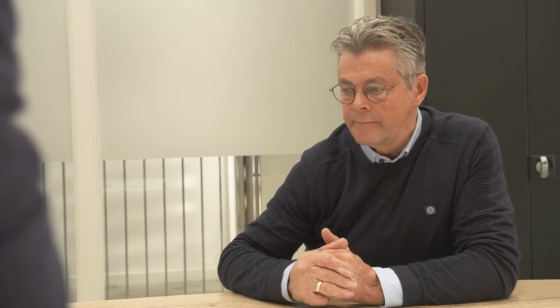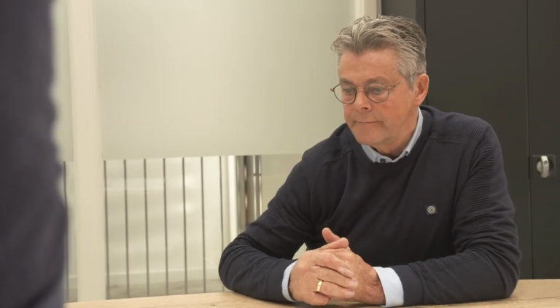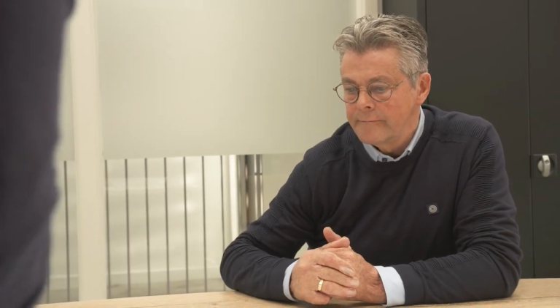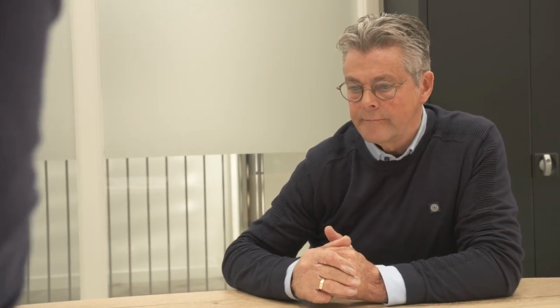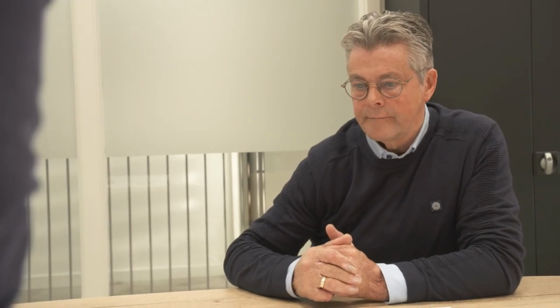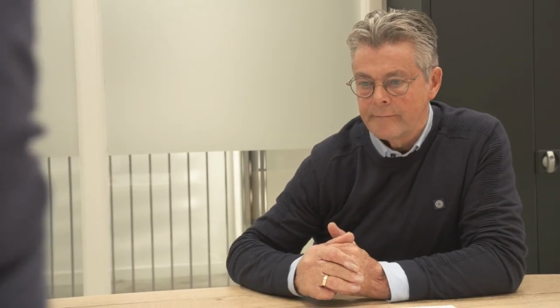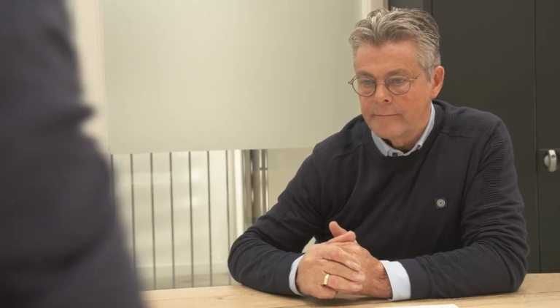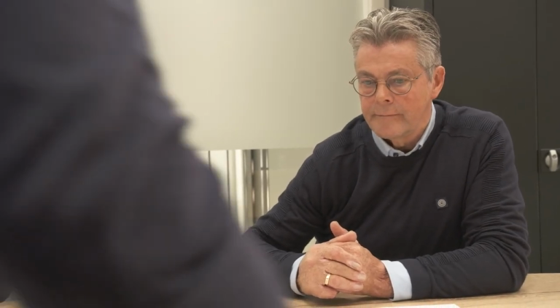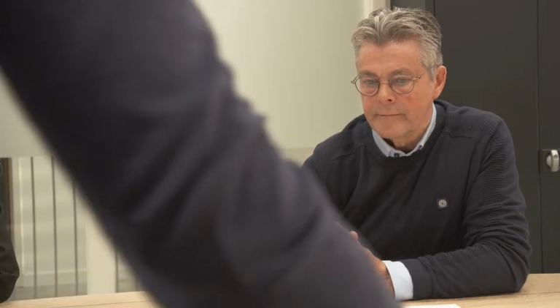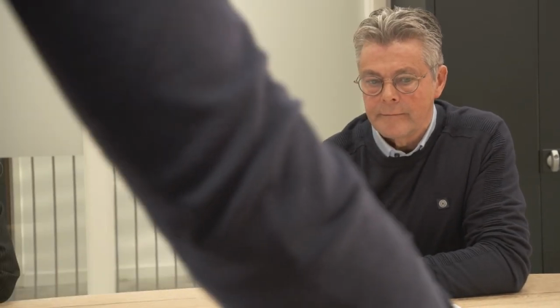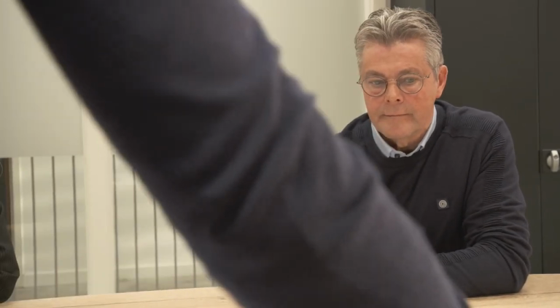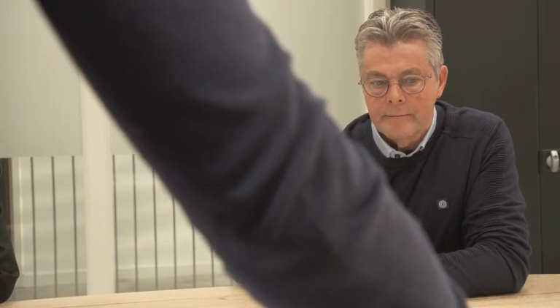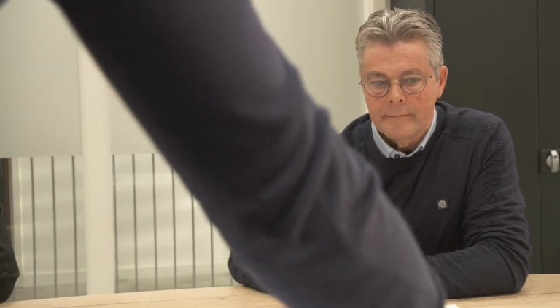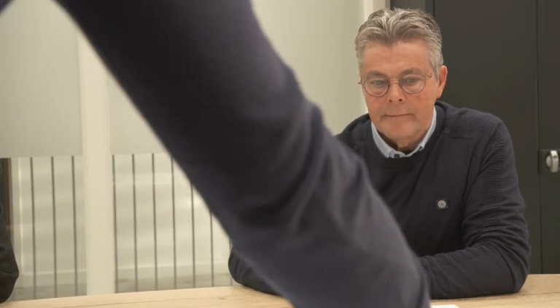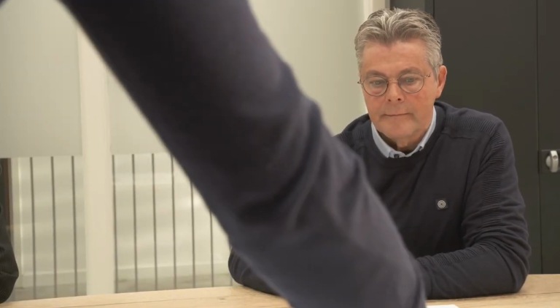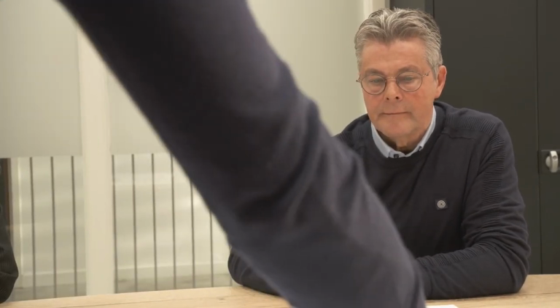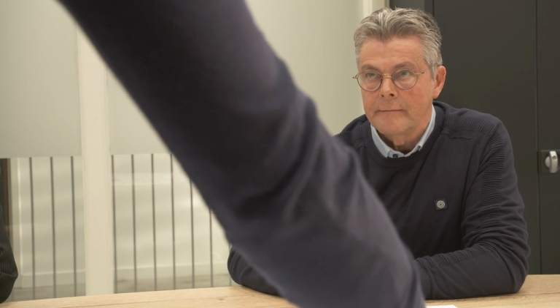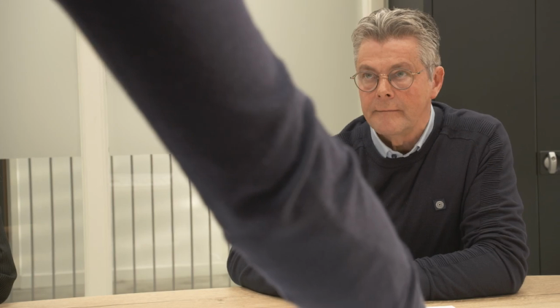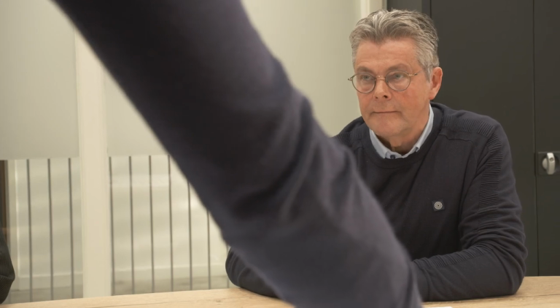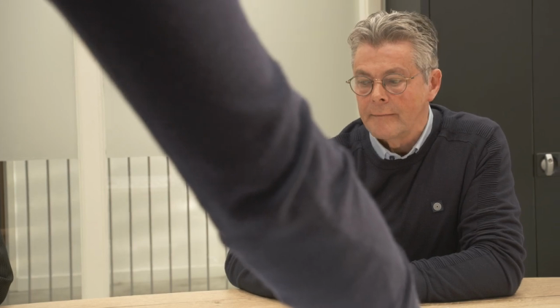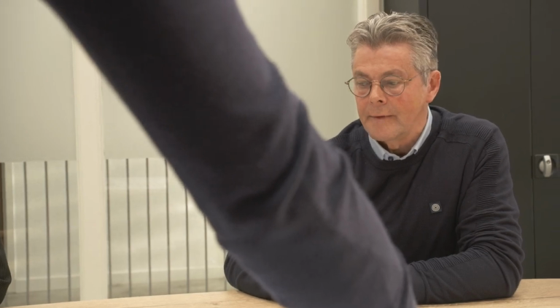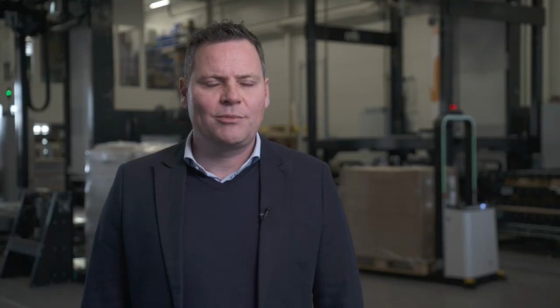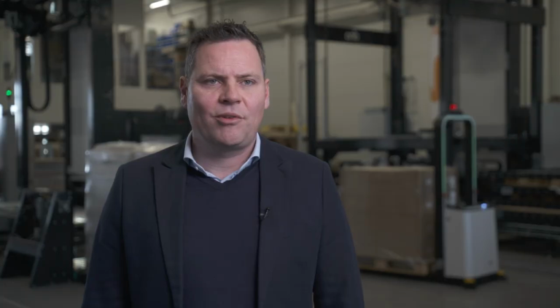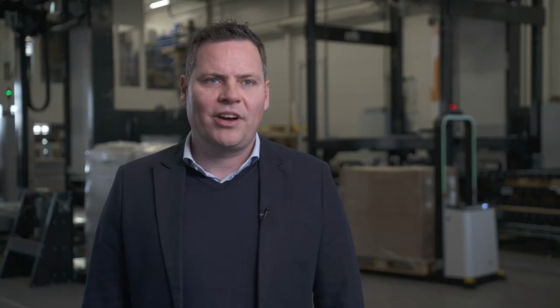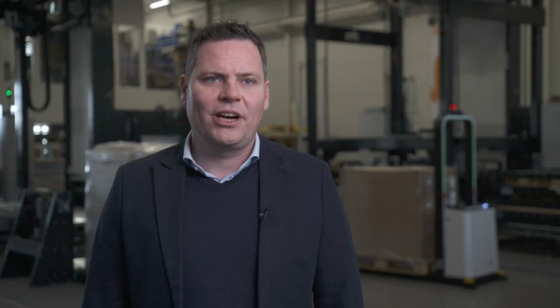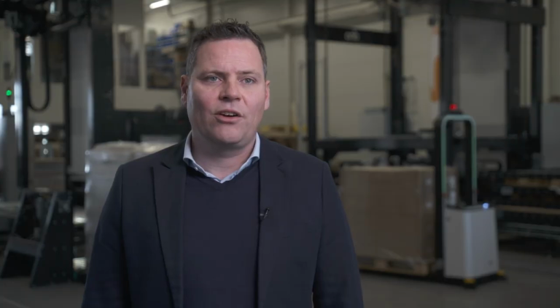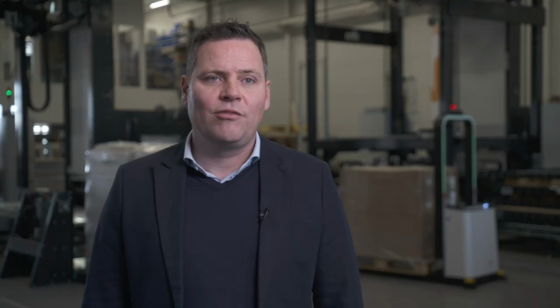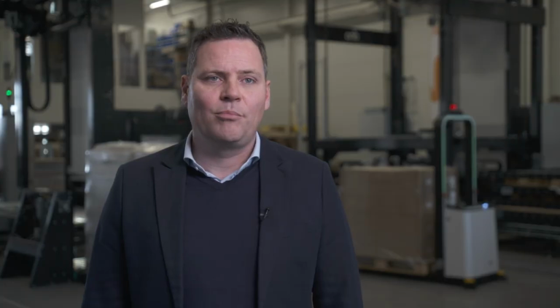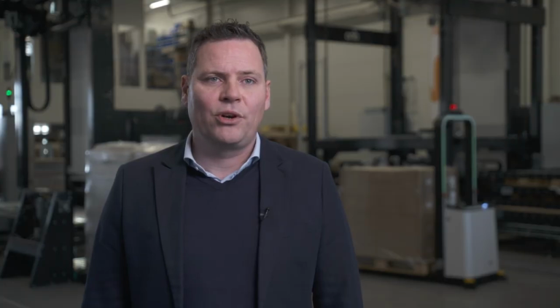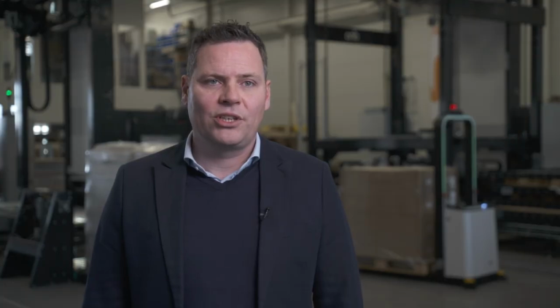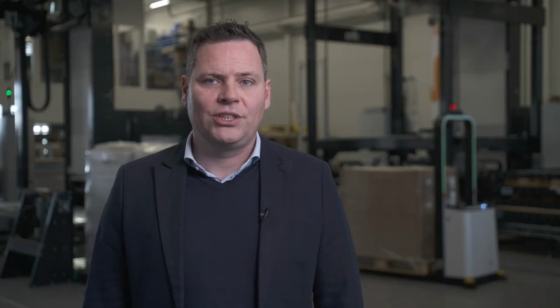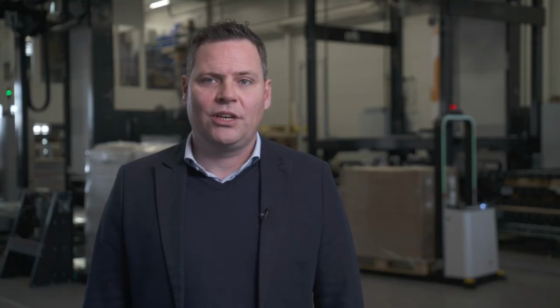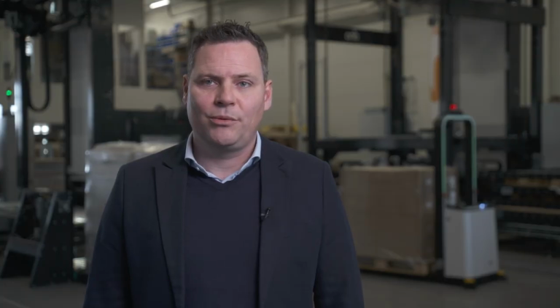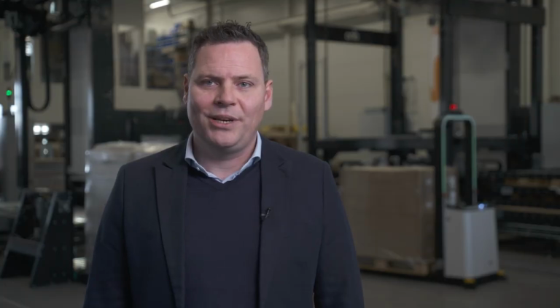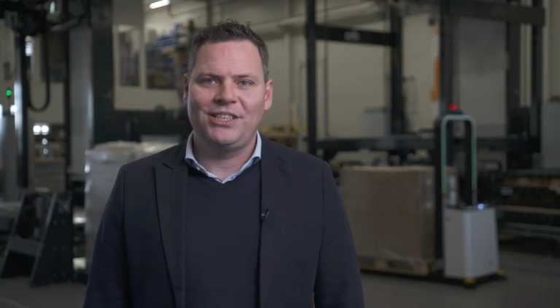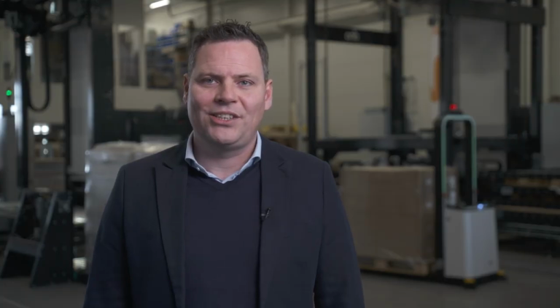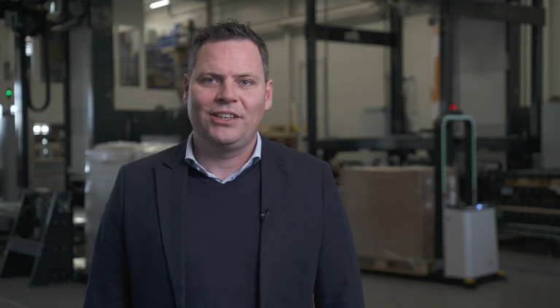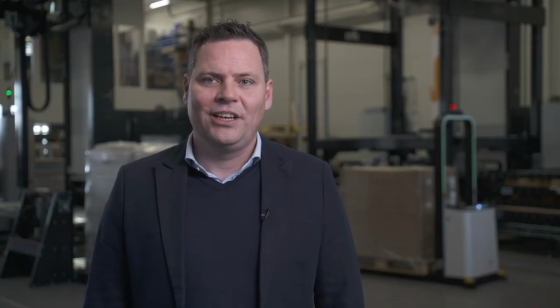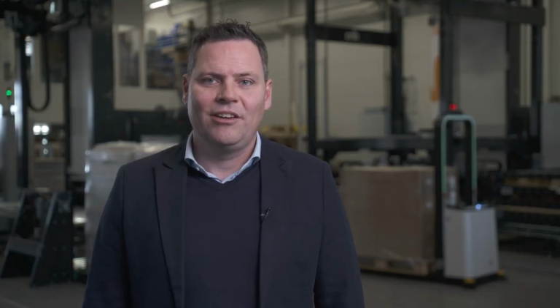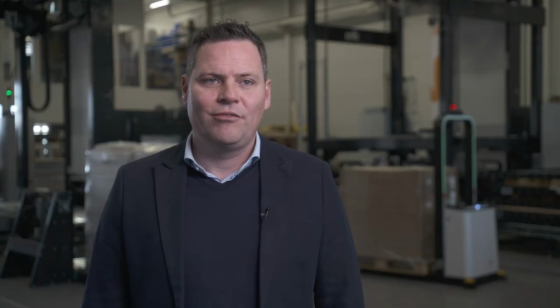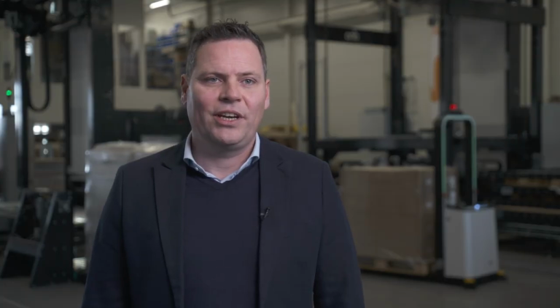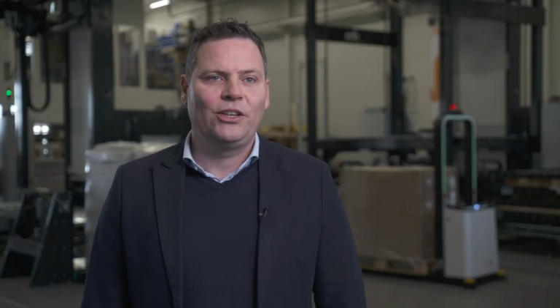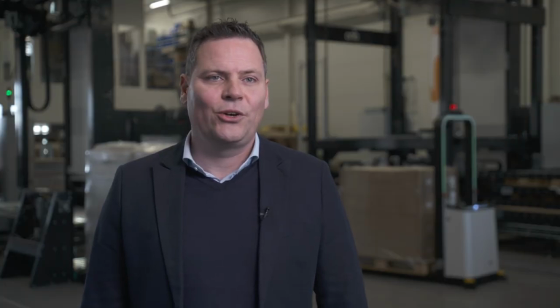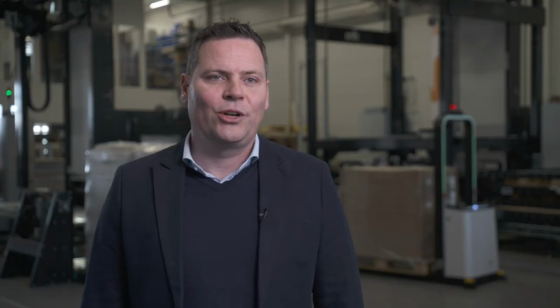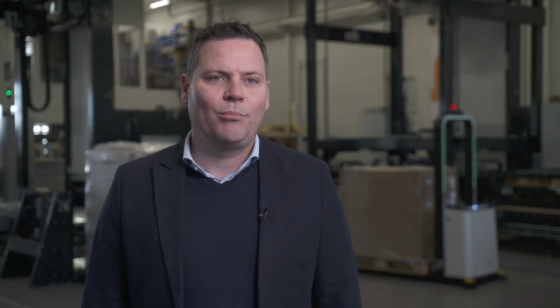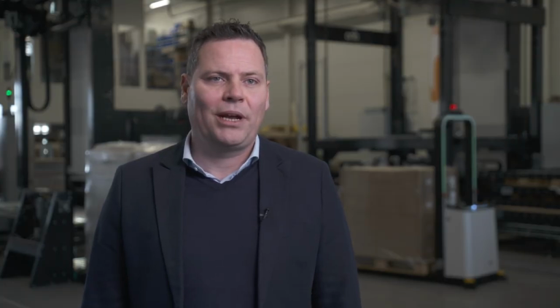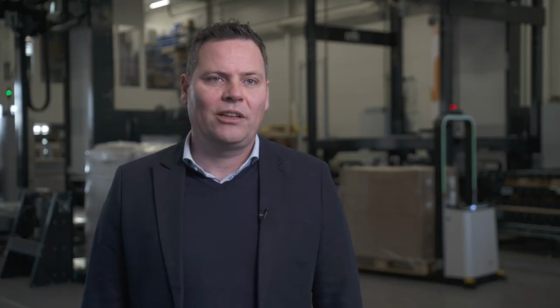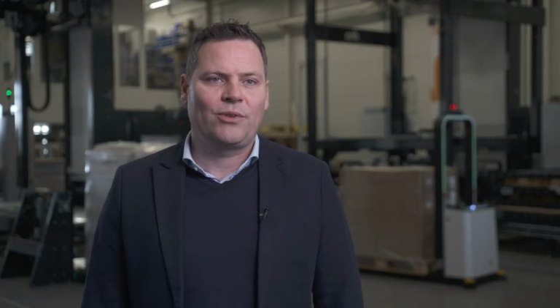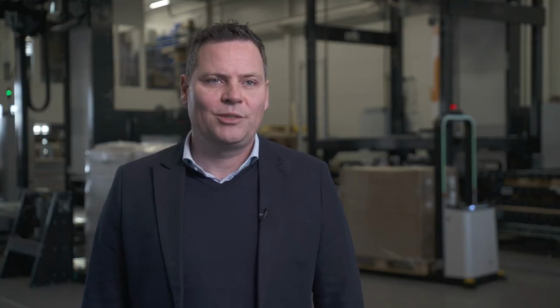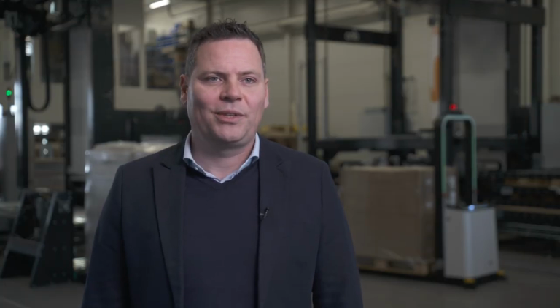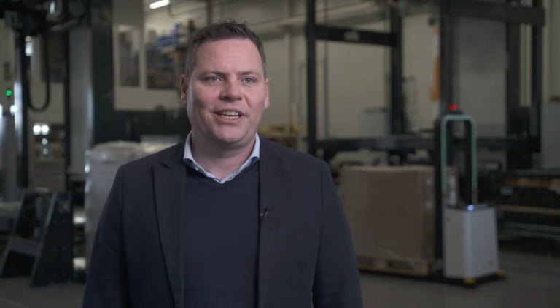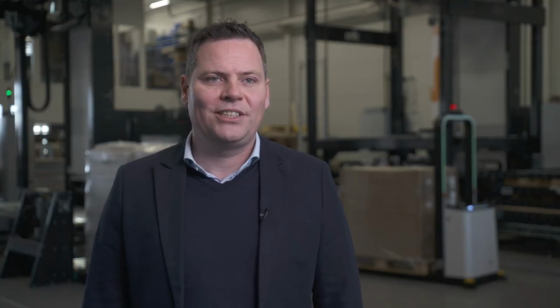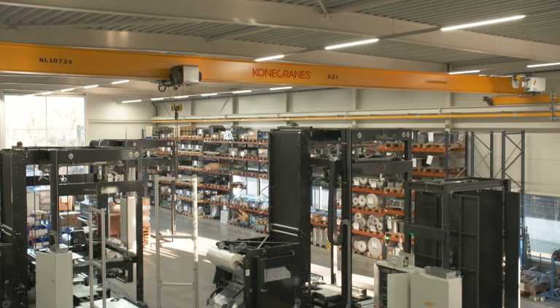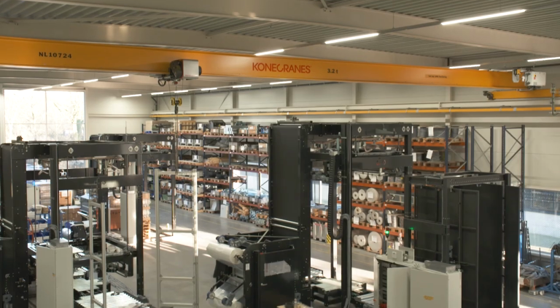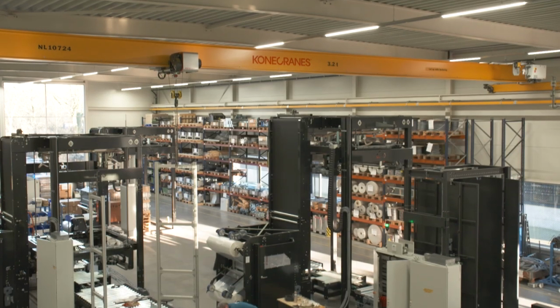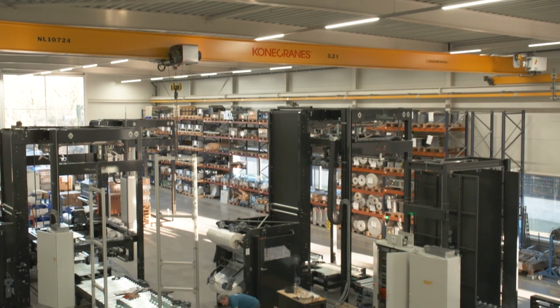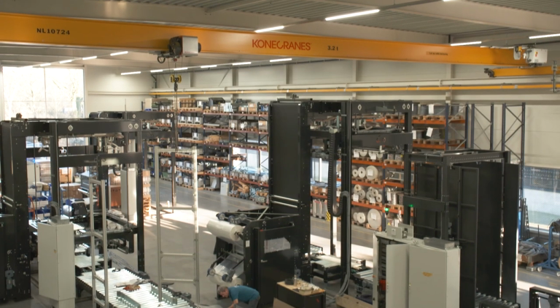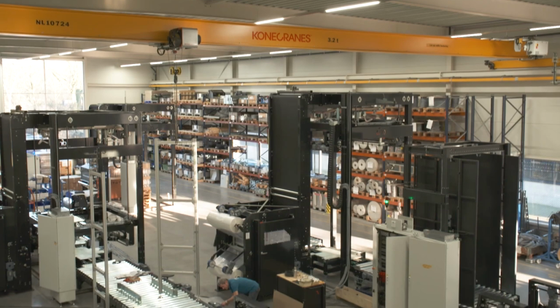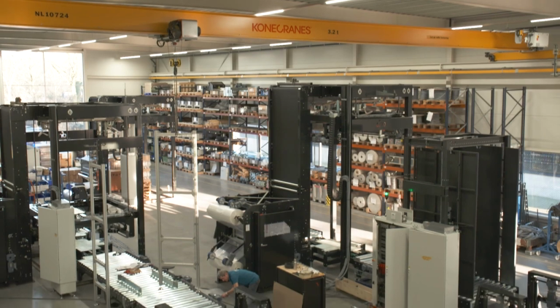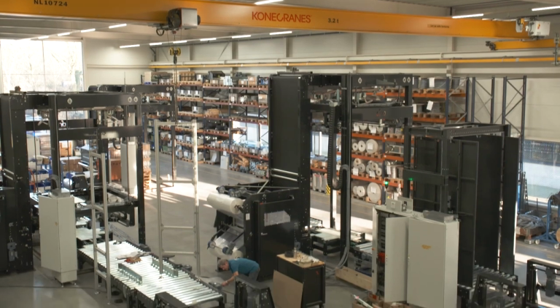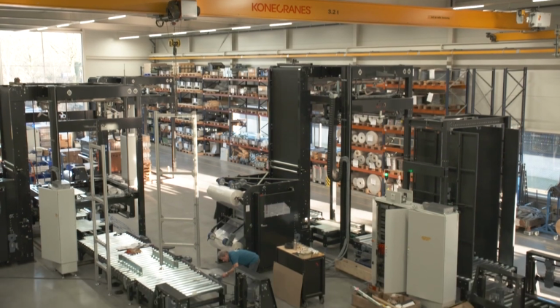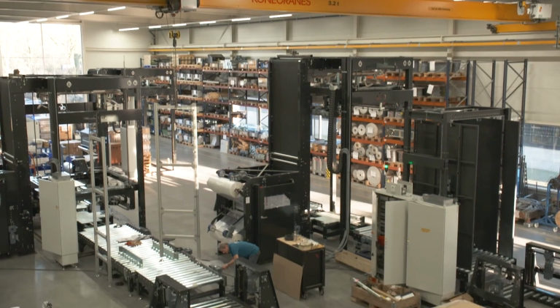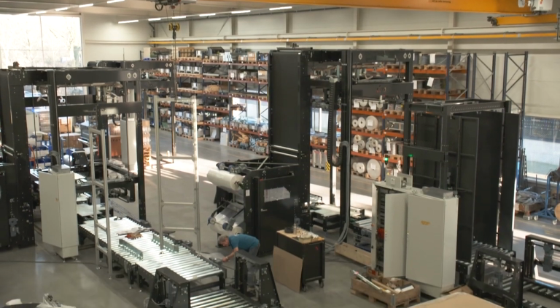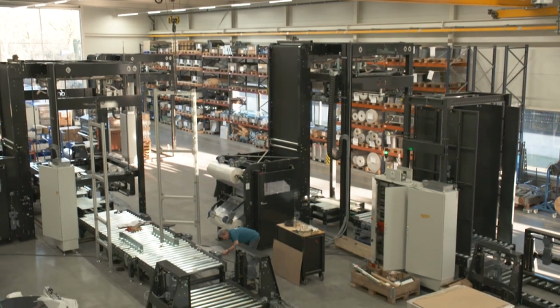Our ambitions for the future are to become the best provider of production automation for internal pallet transportation and pallet packaging solutions.